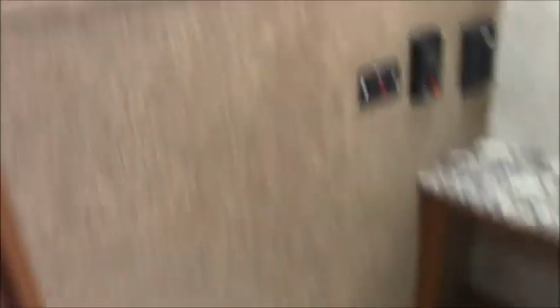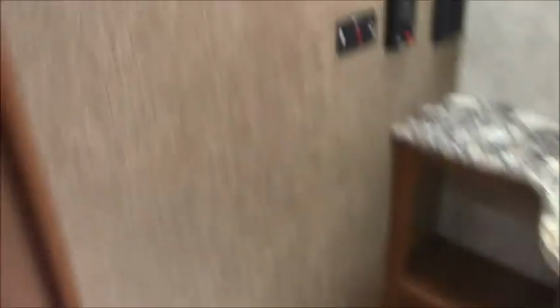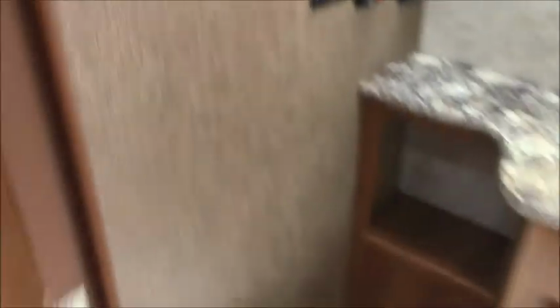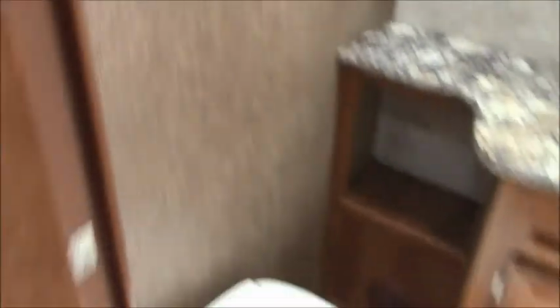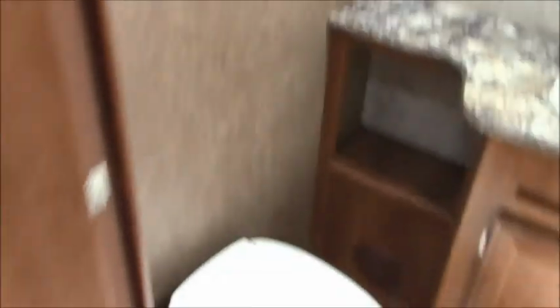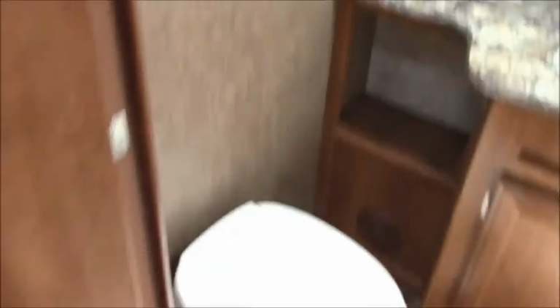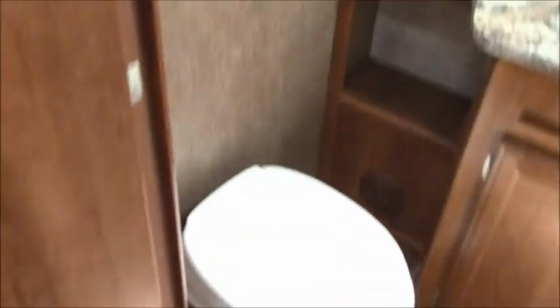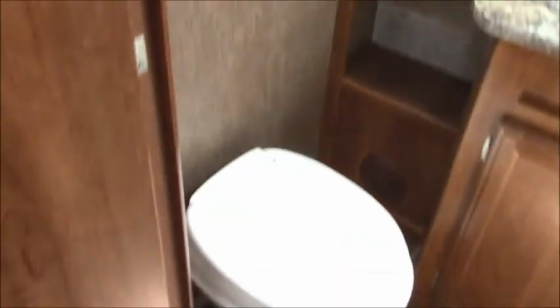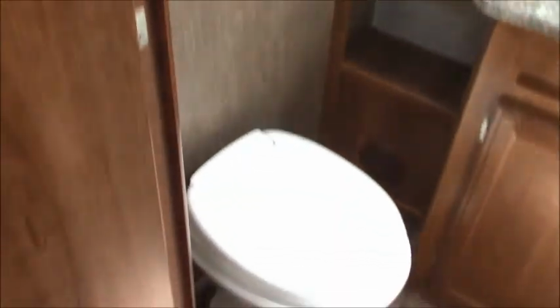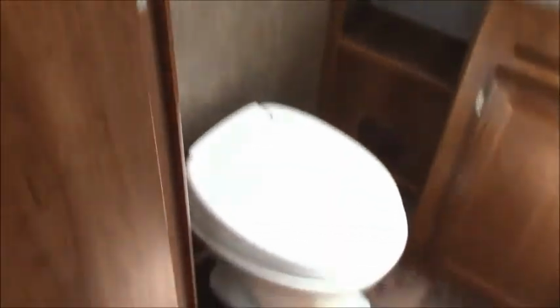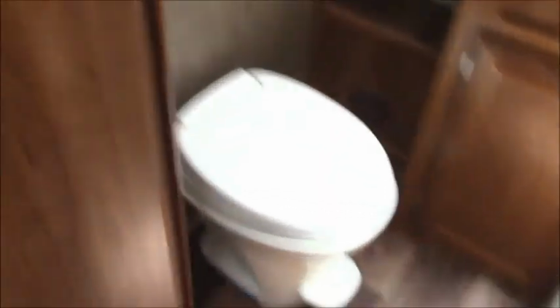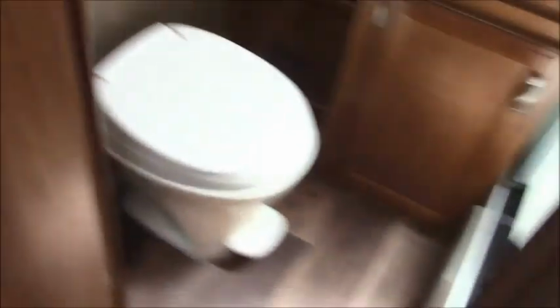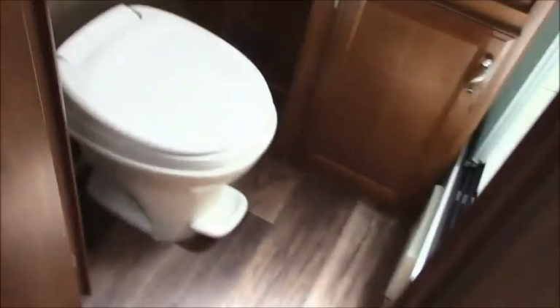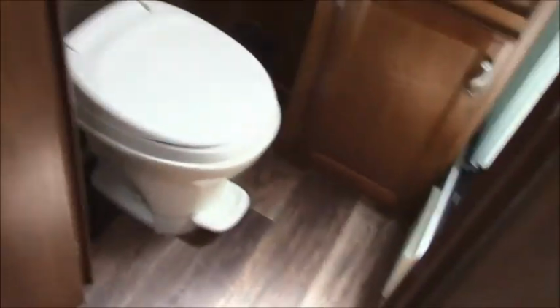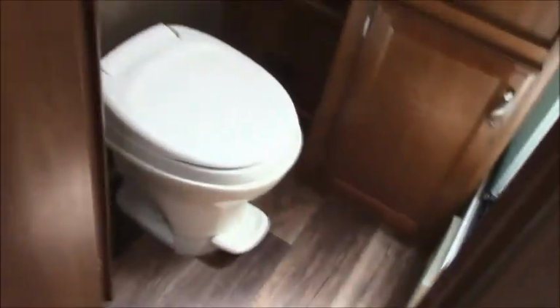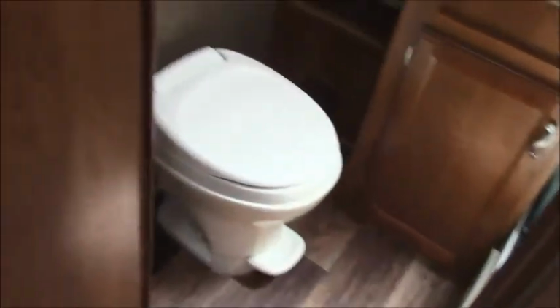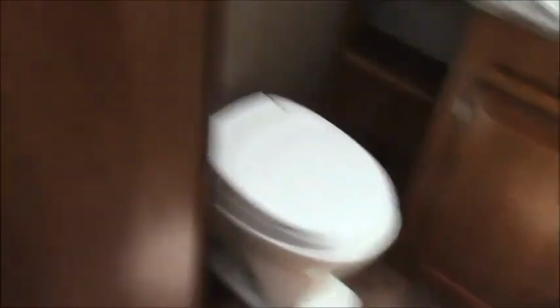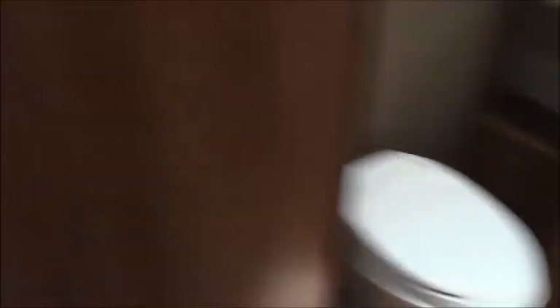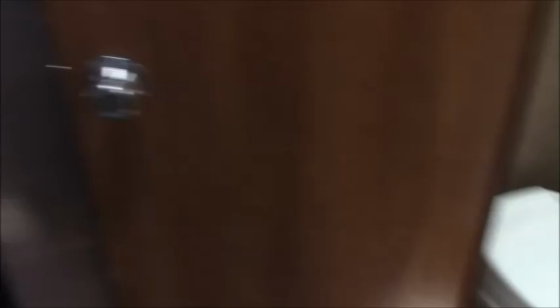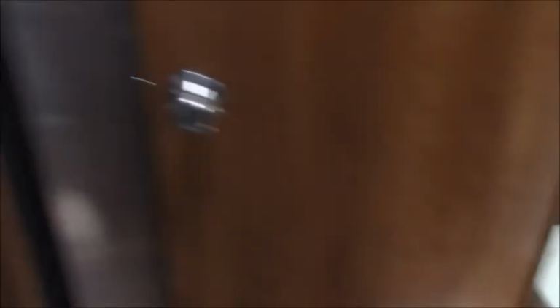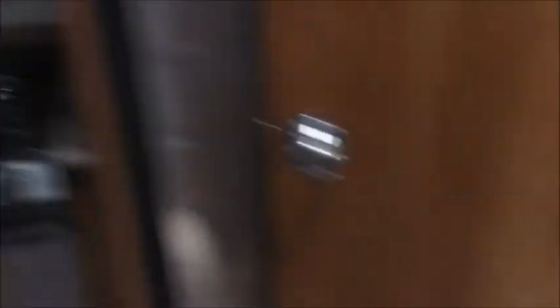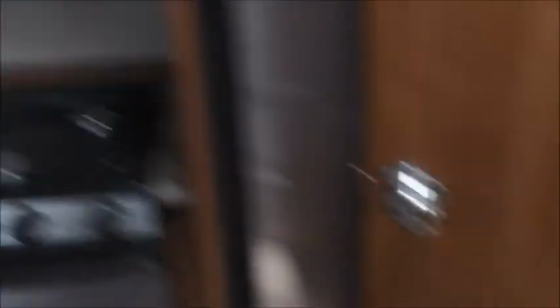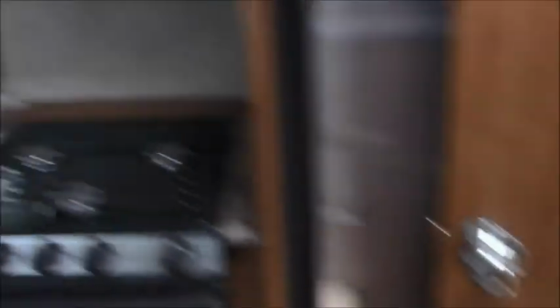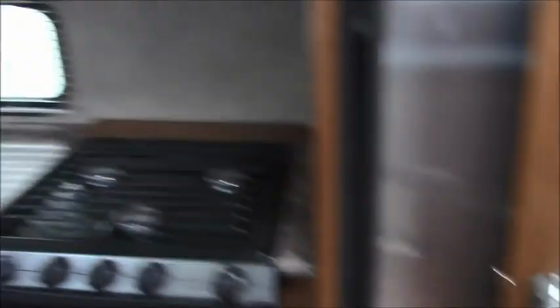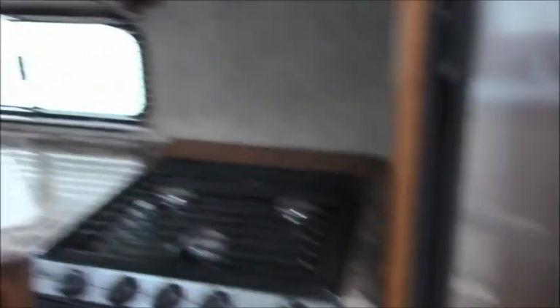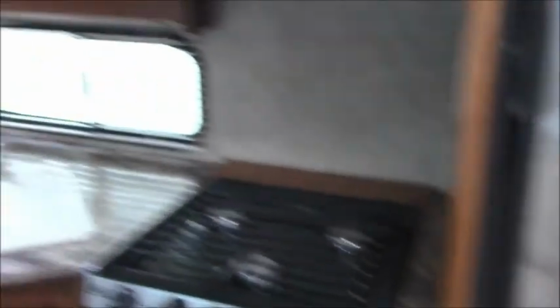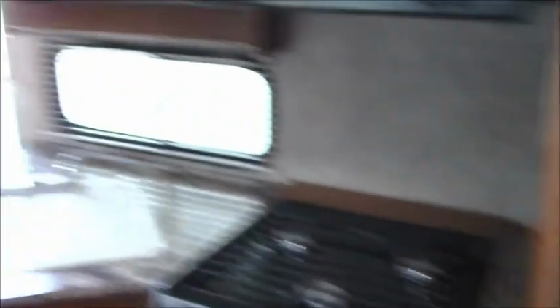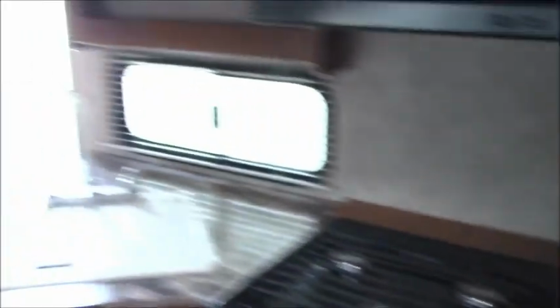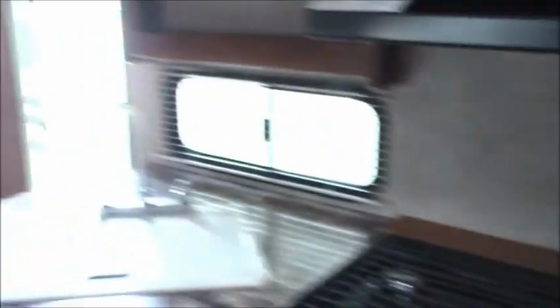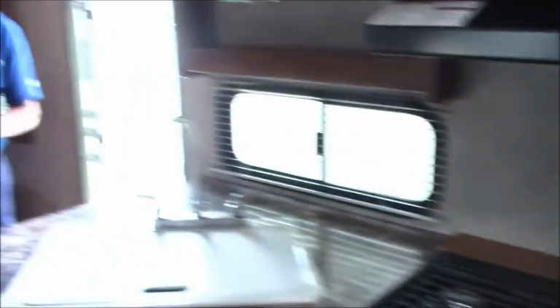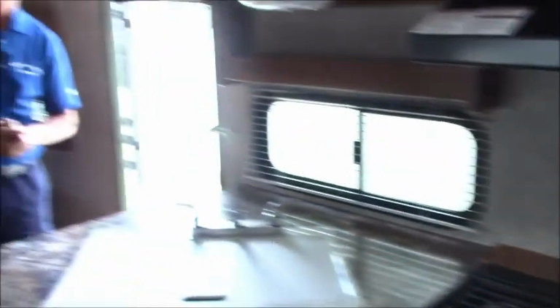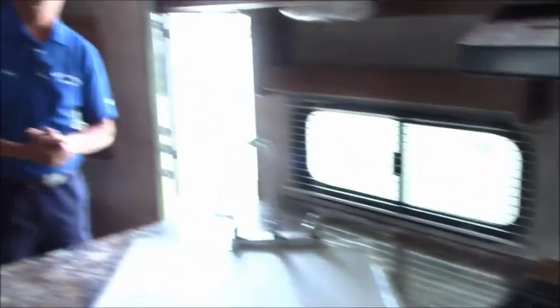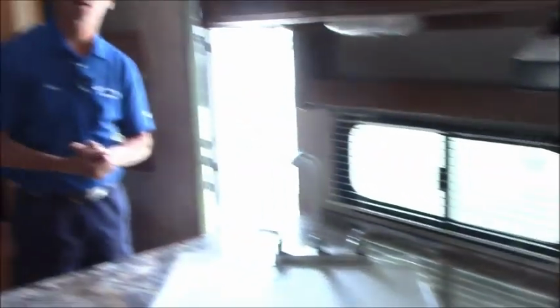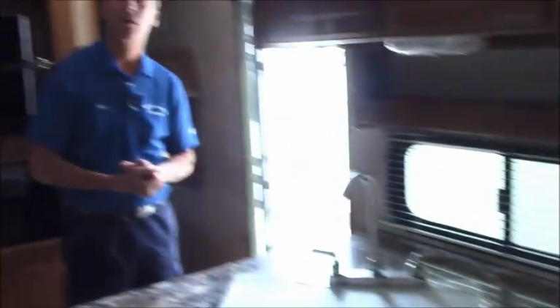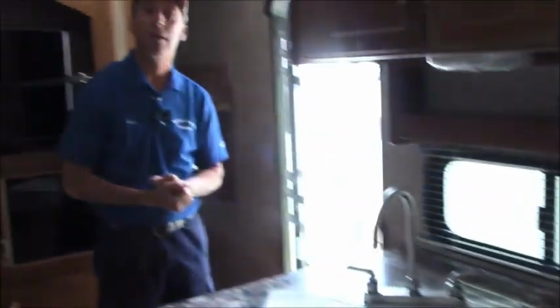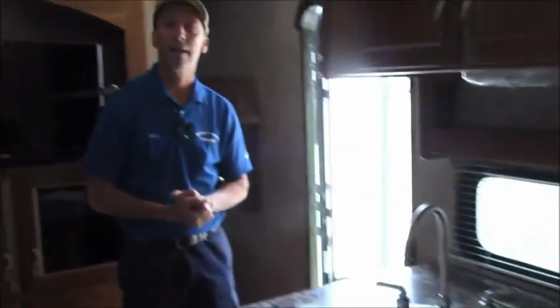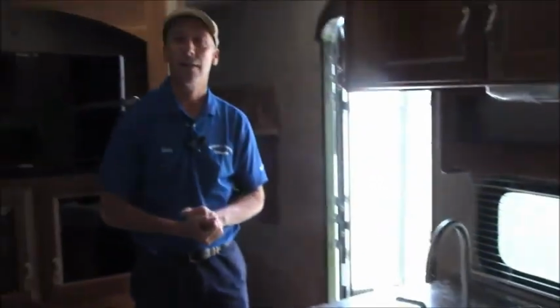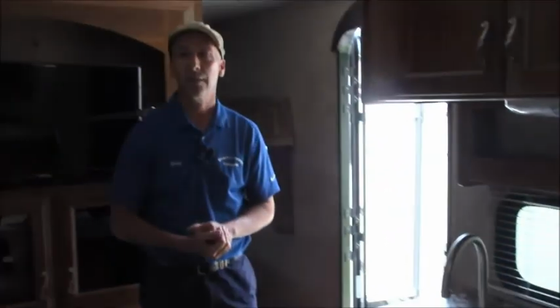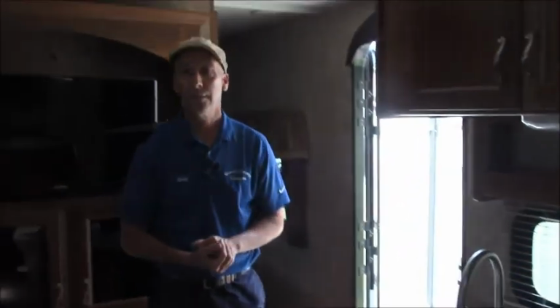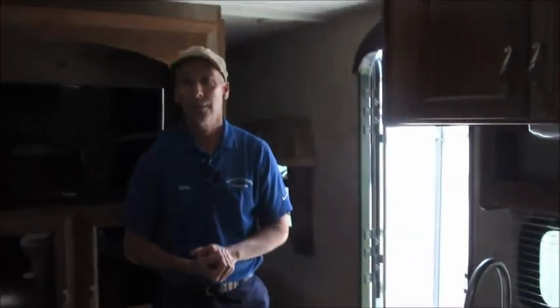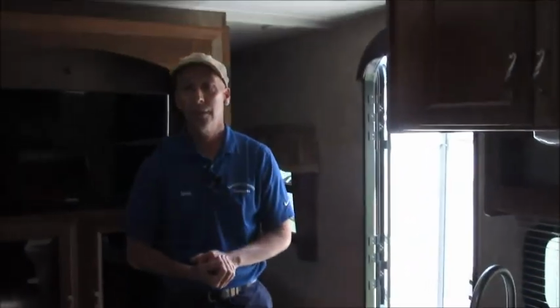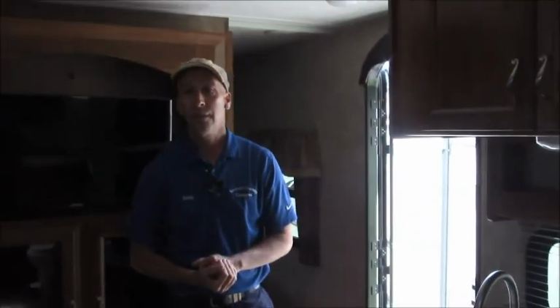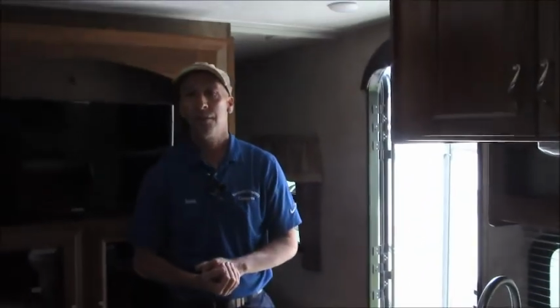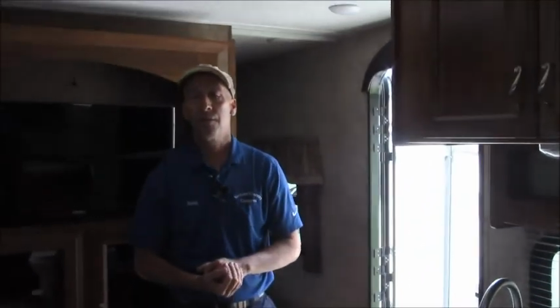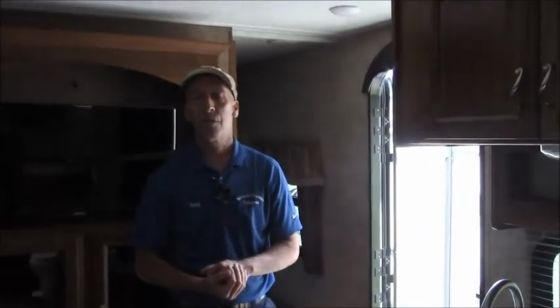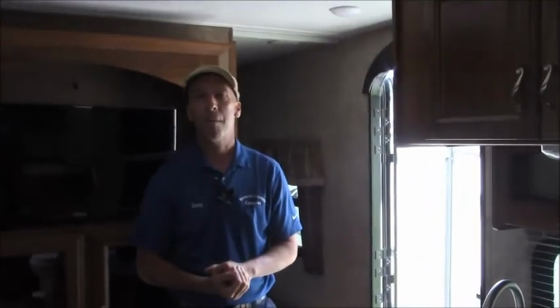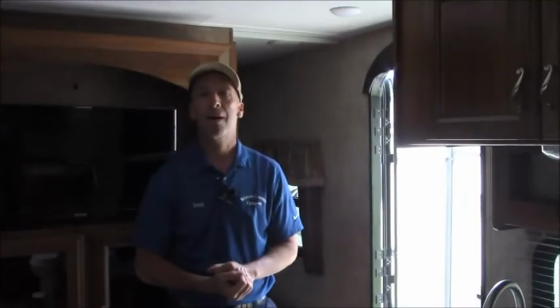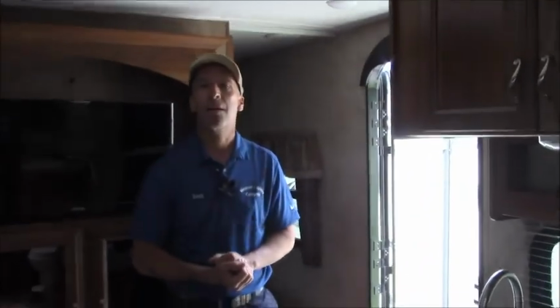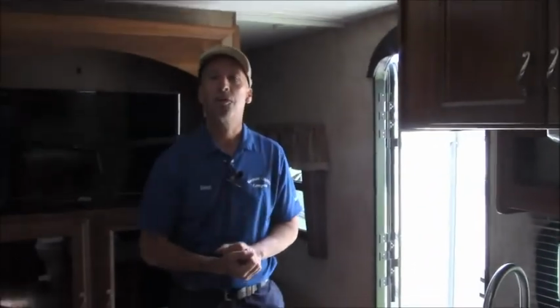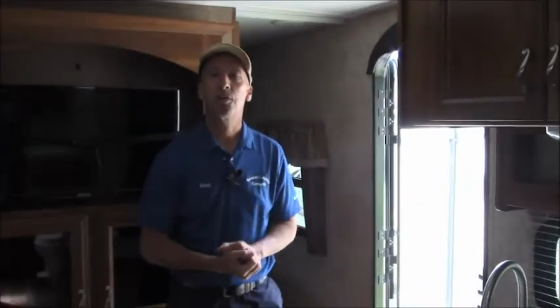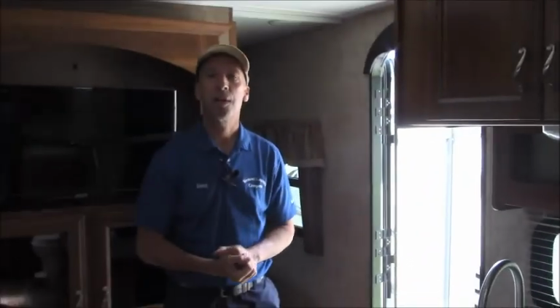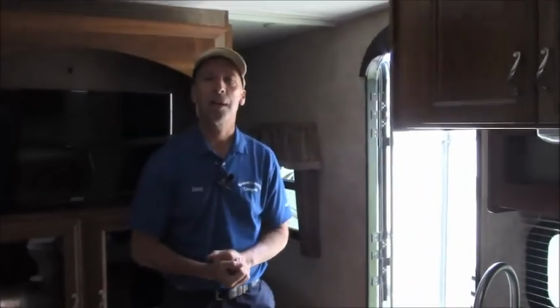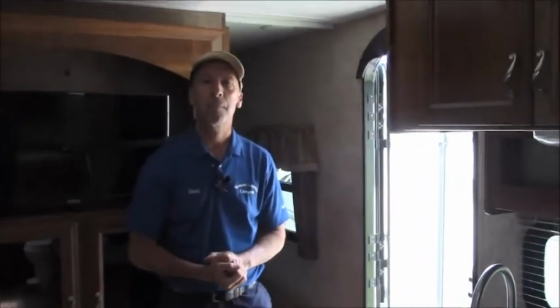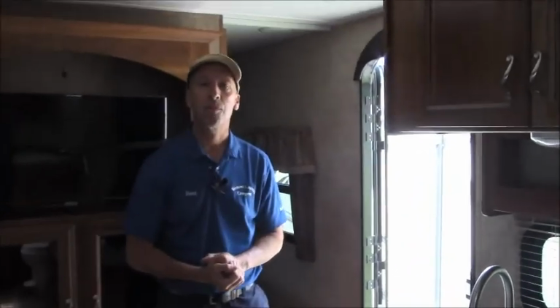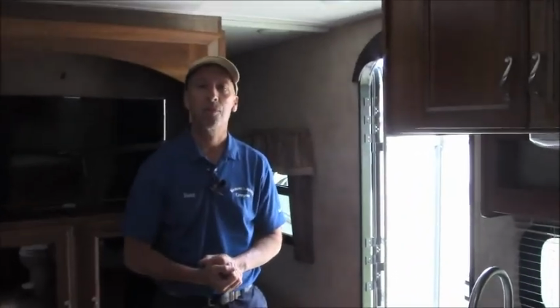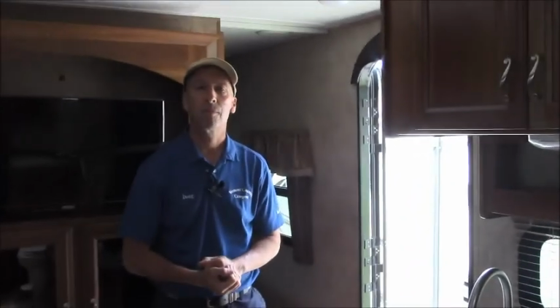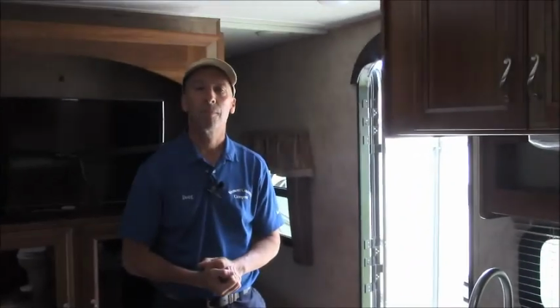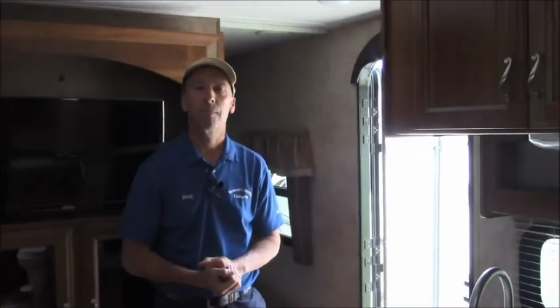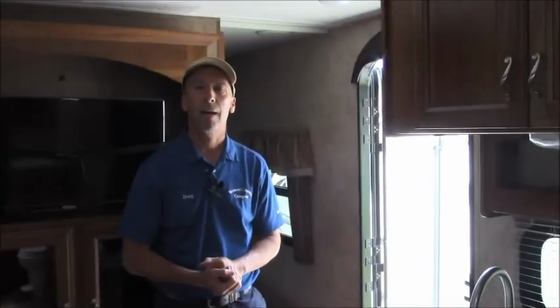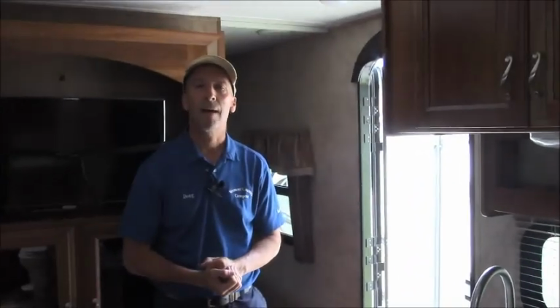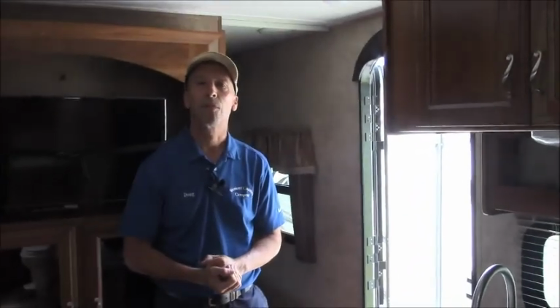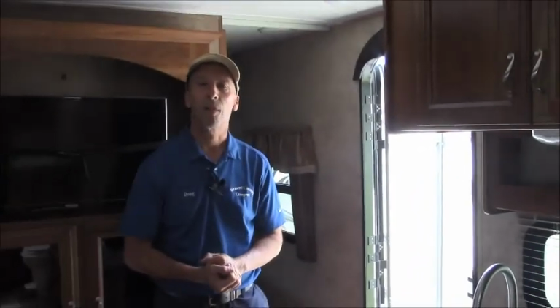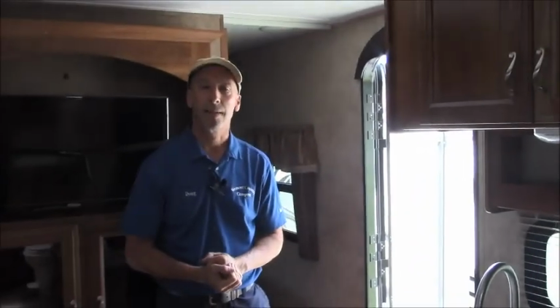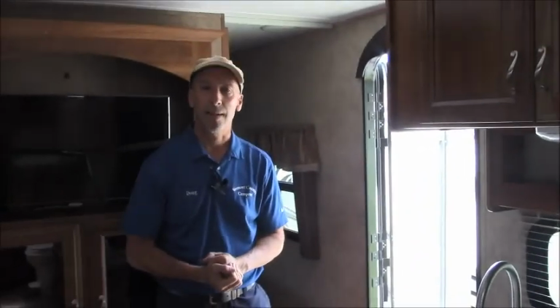If you'd like to see this unit, I'd be glad to show it to you. This is Doug Clark, Vermont Country Campers — have a great day.